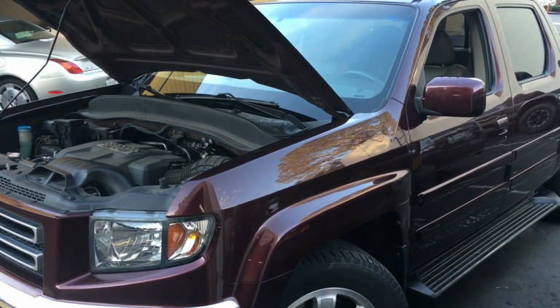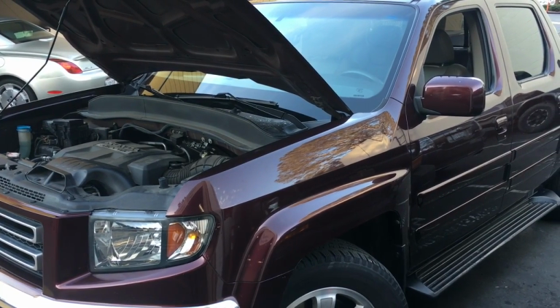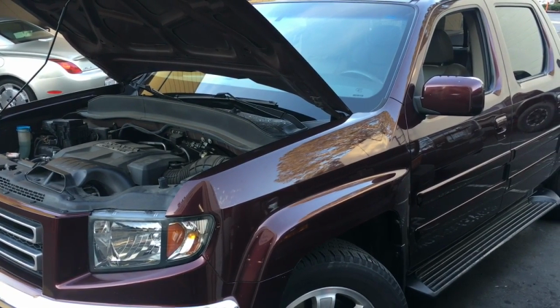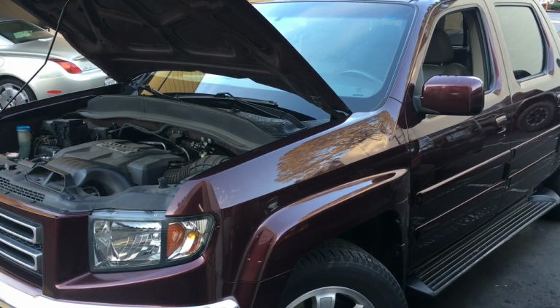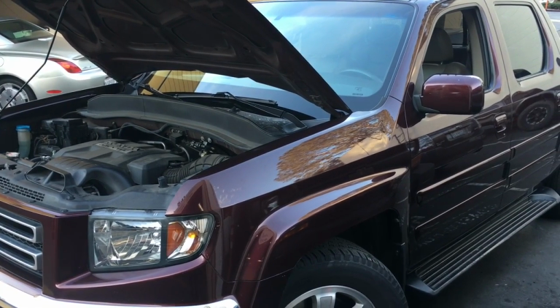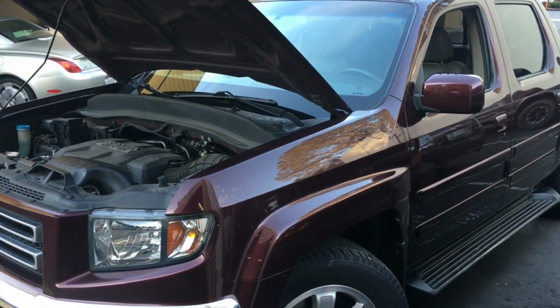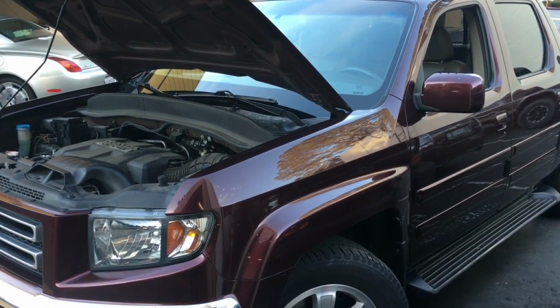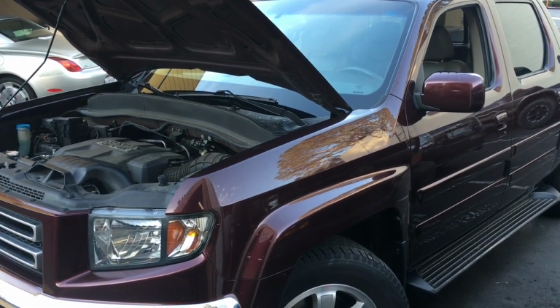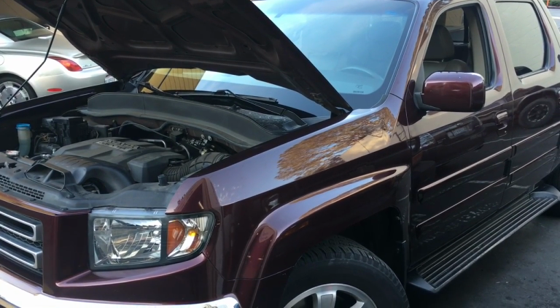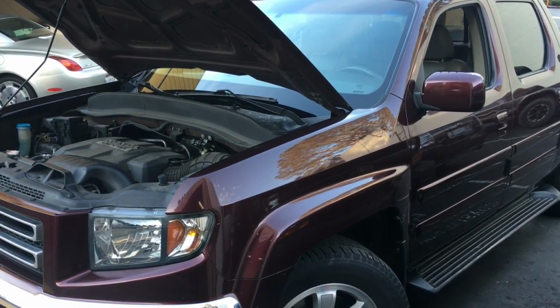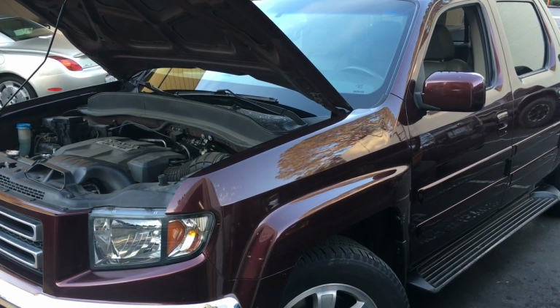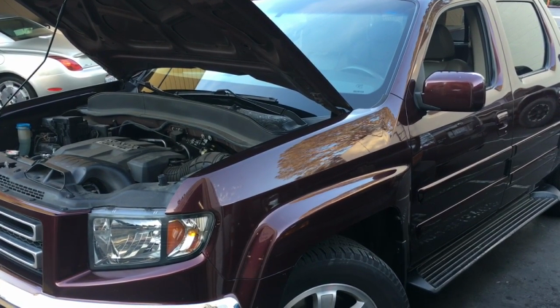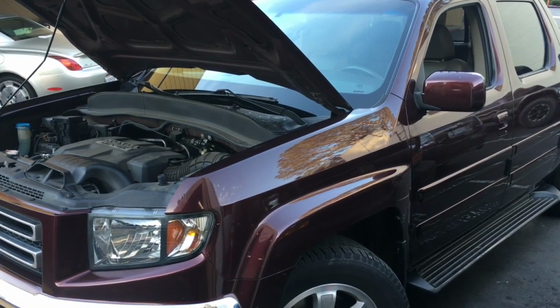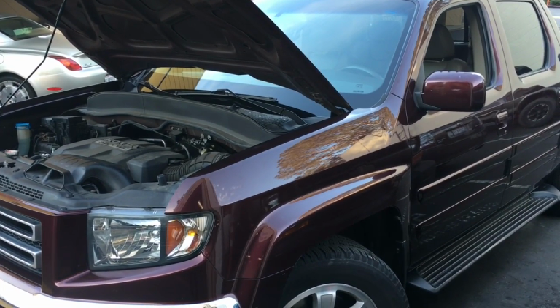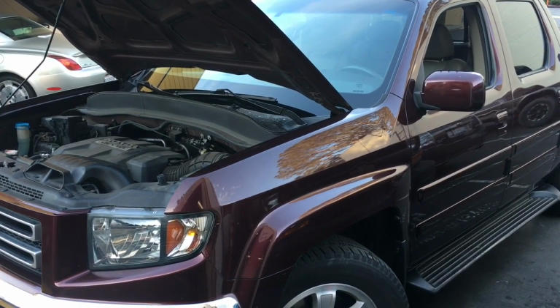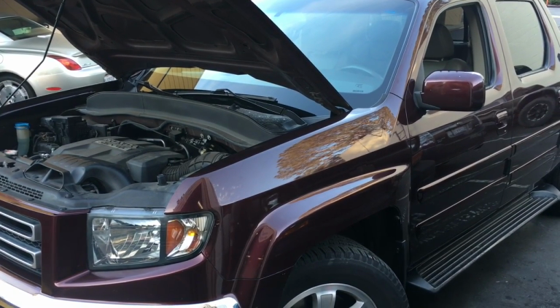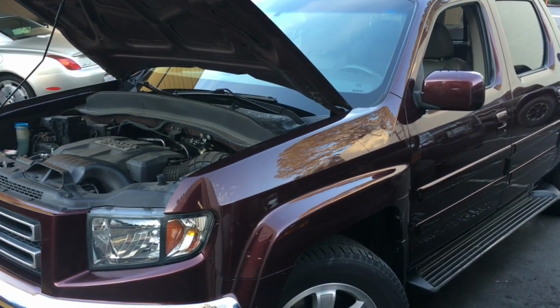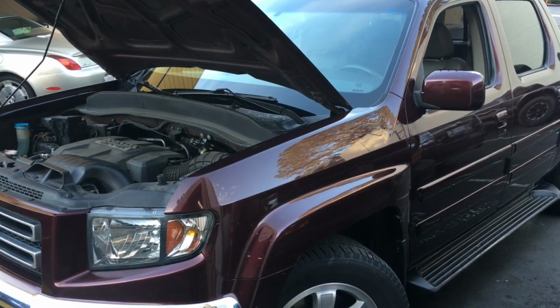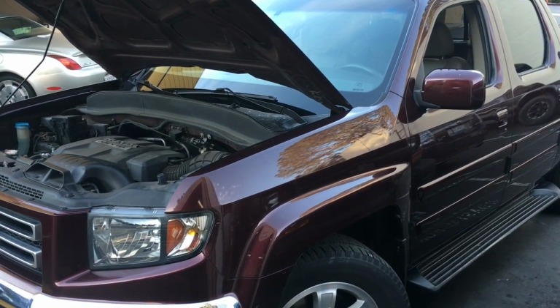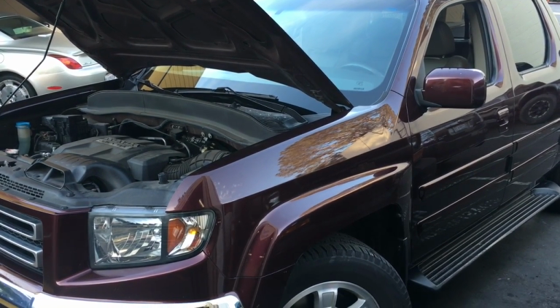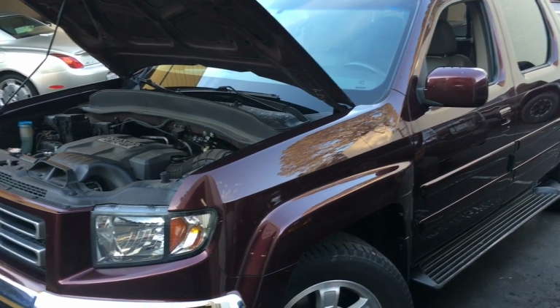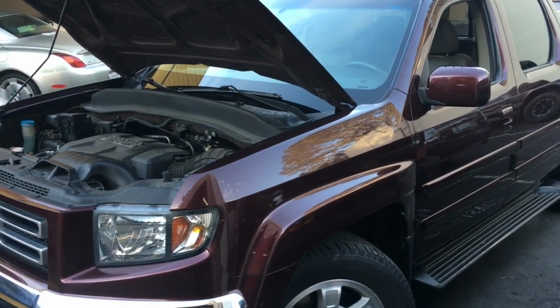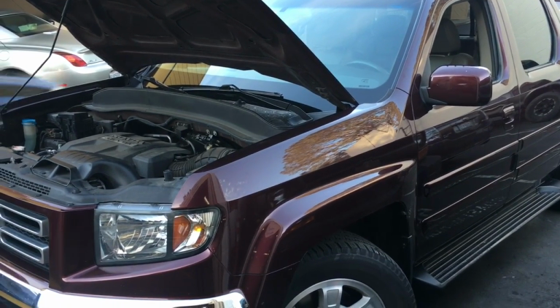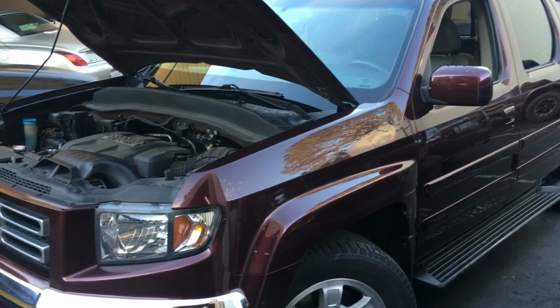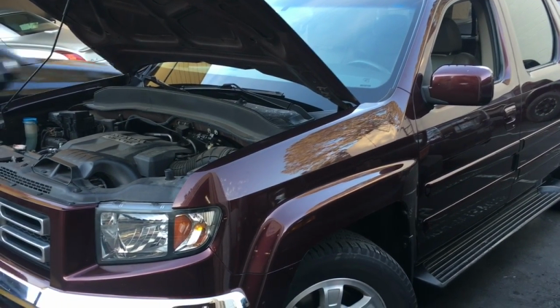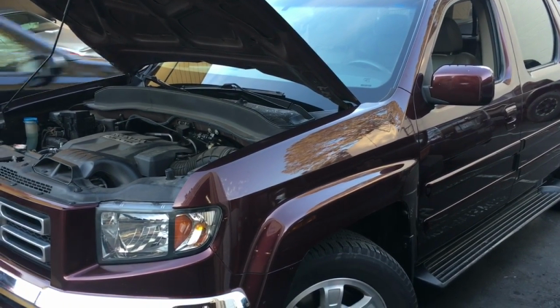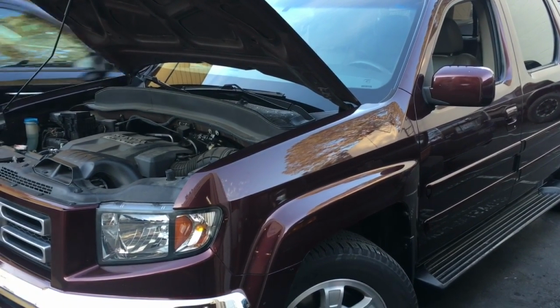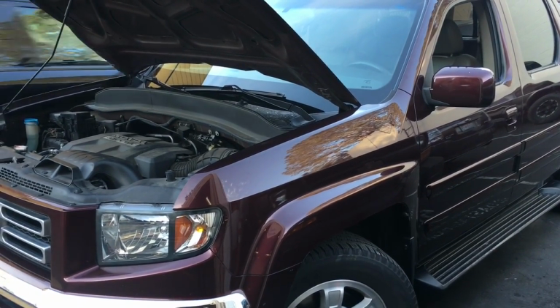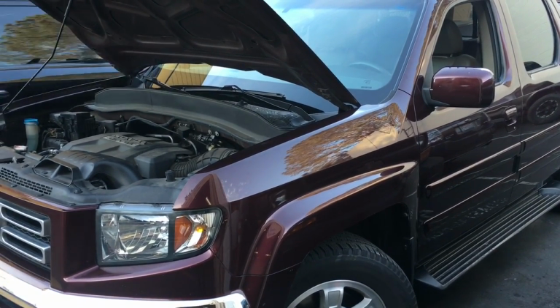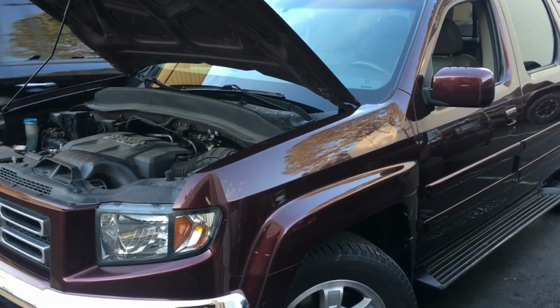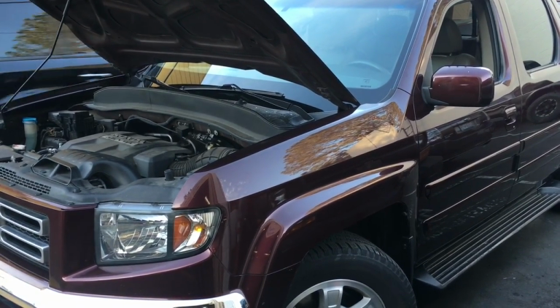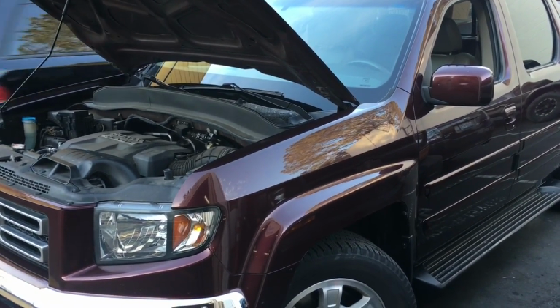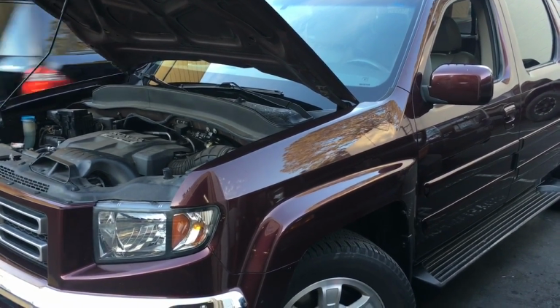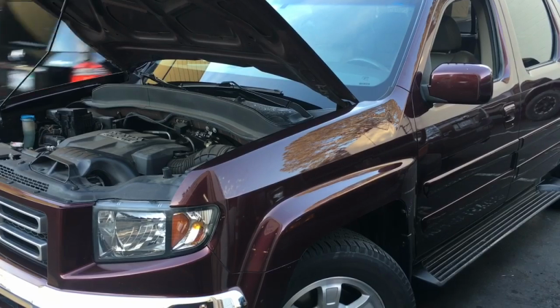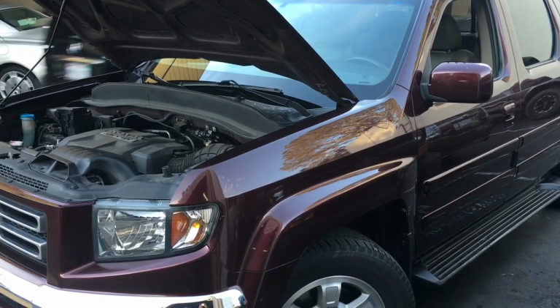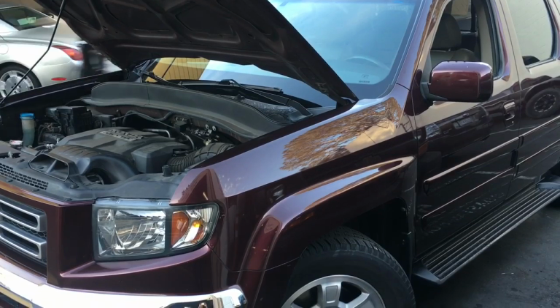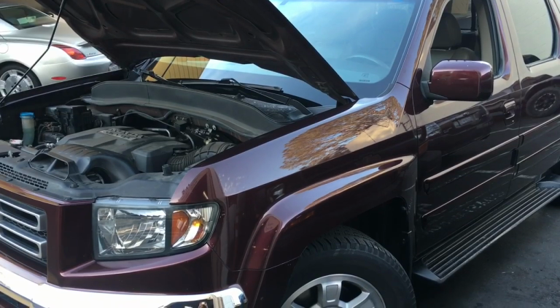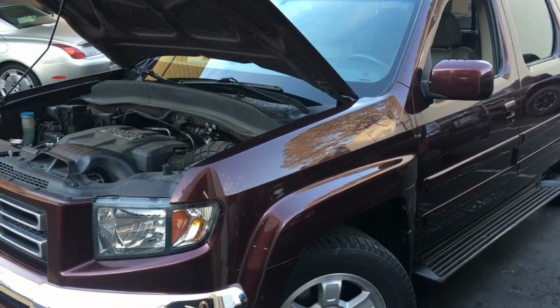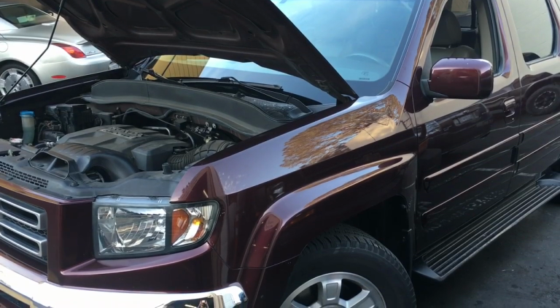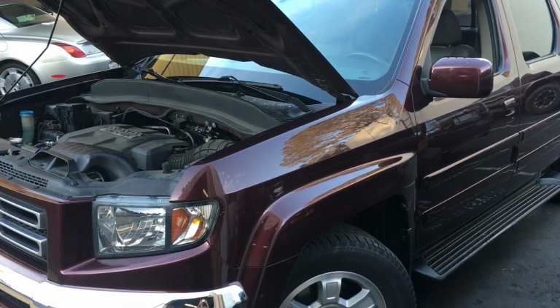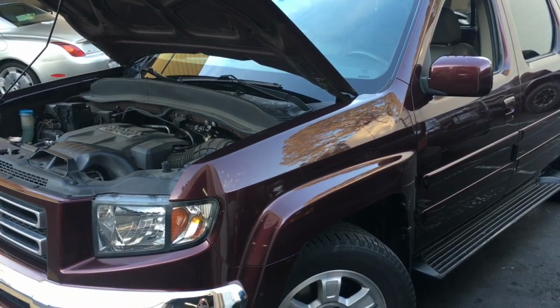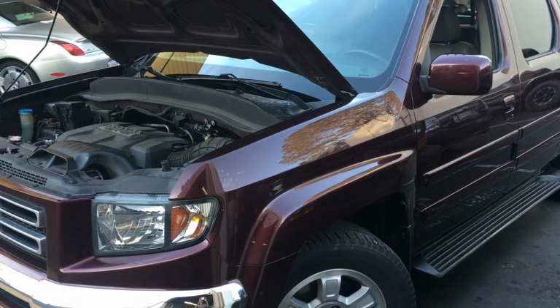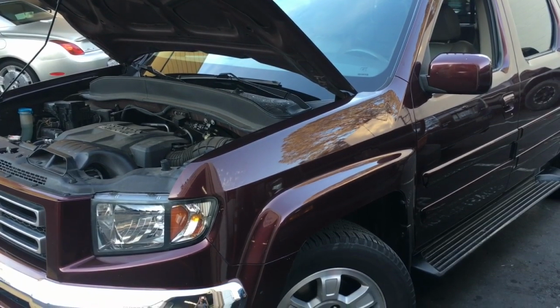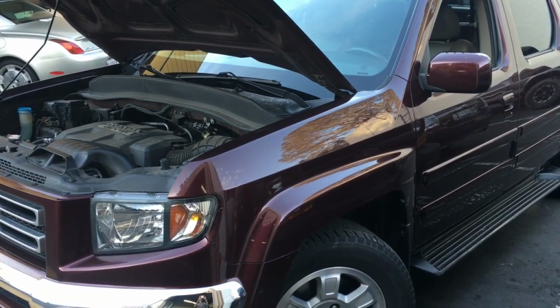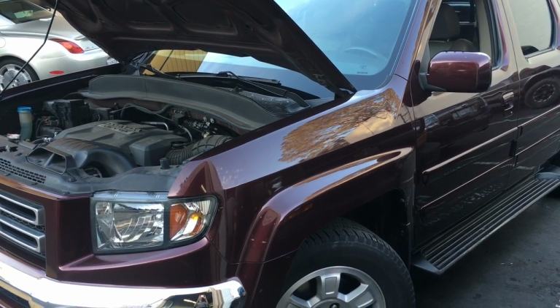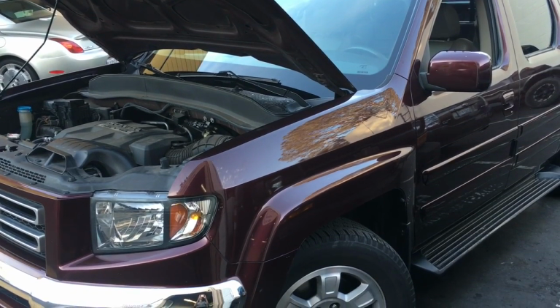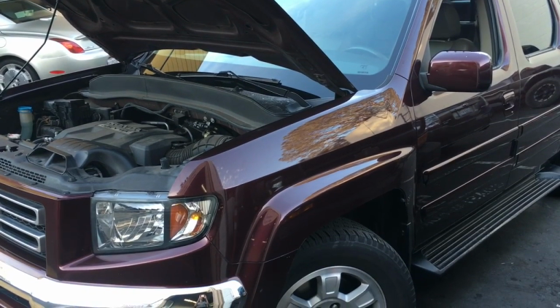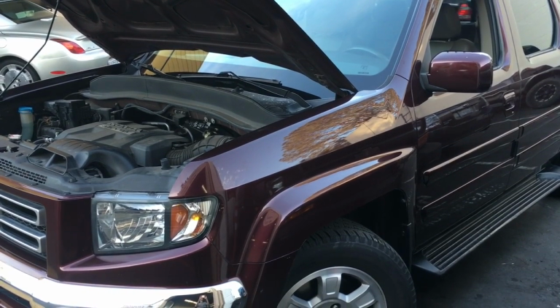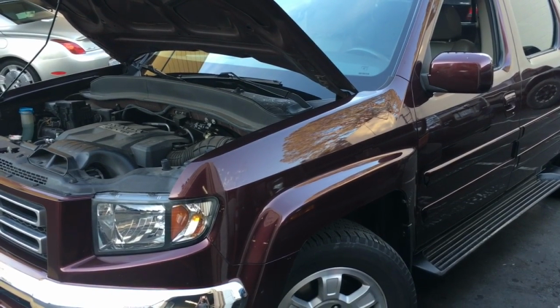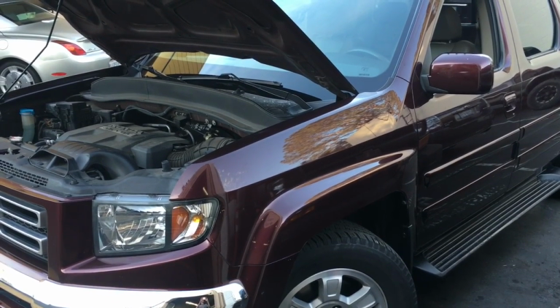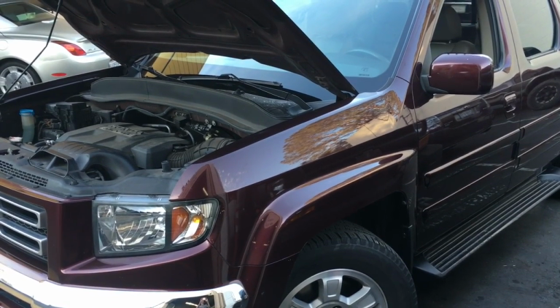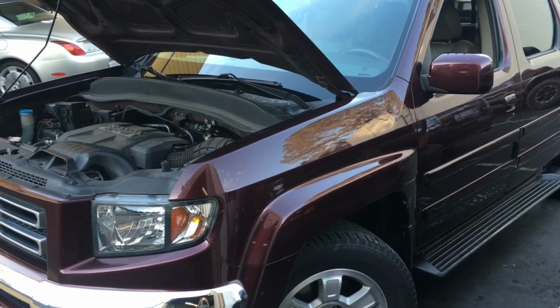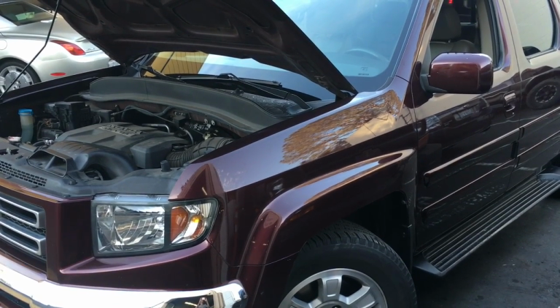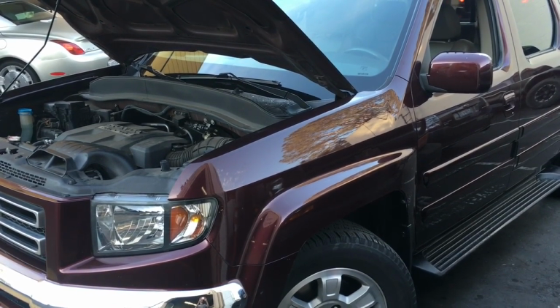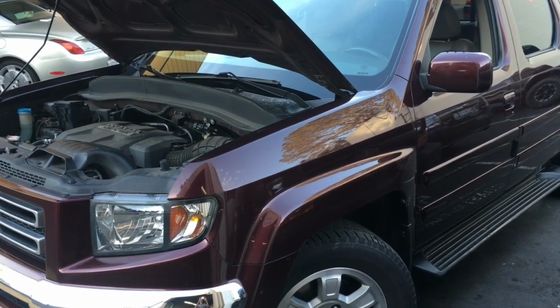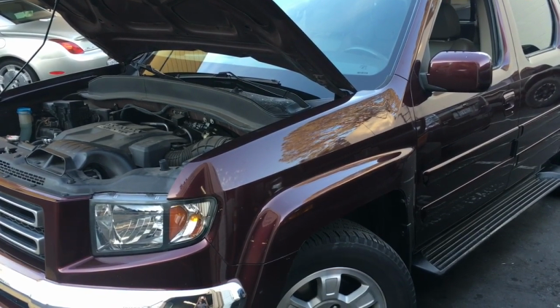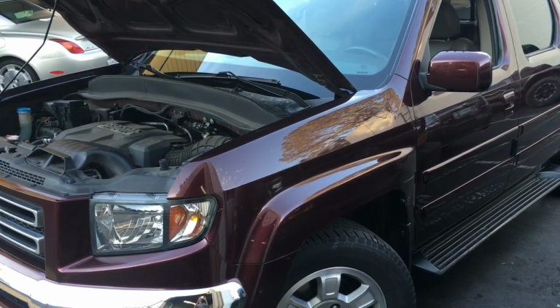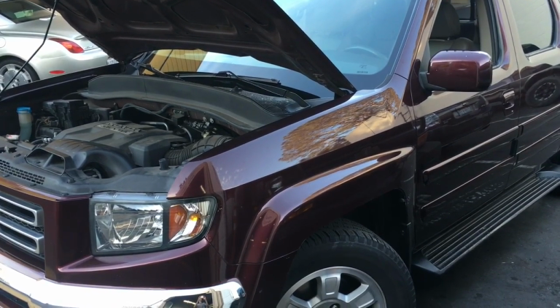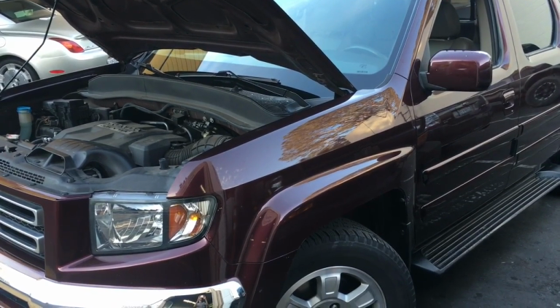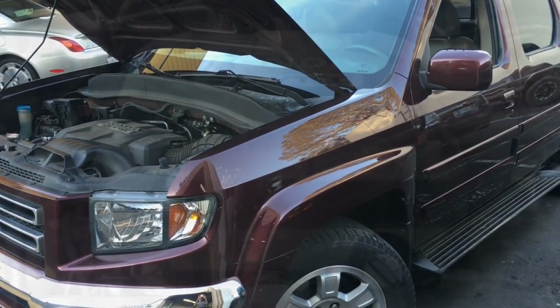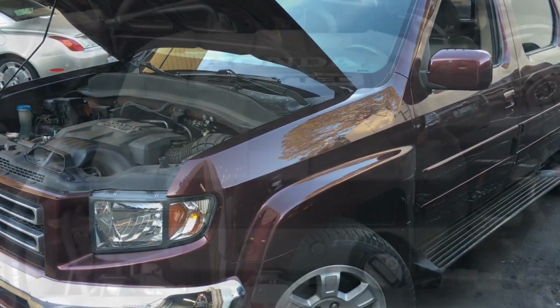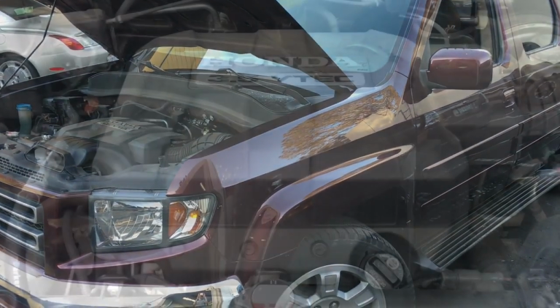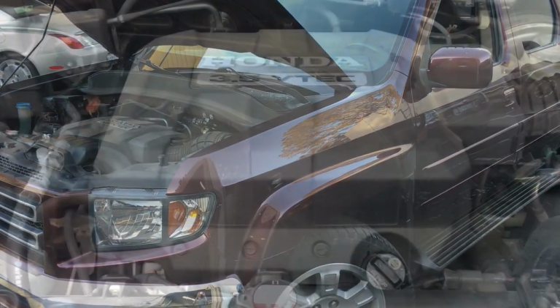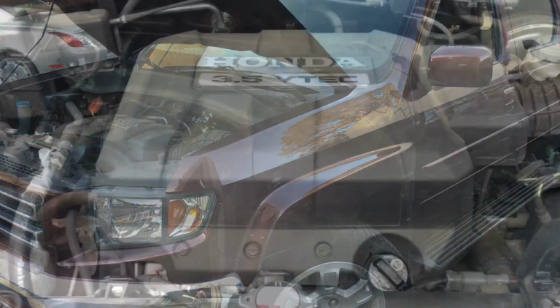2008 Honda Ridgeline slash Pilot thermostat replacement. I'm Brian Nussle from How To Automotive, and I'm going to walk you through the steps for replacing that.